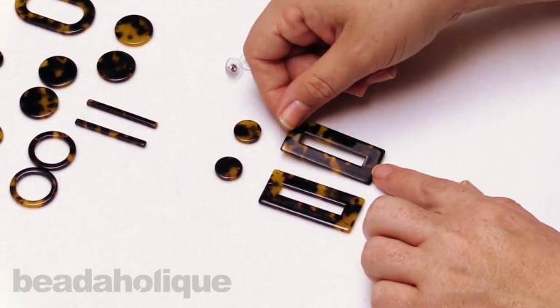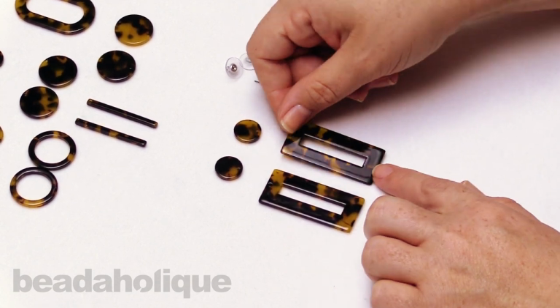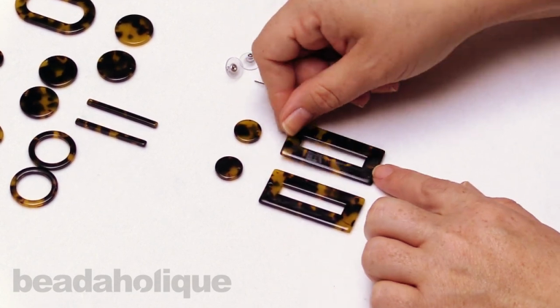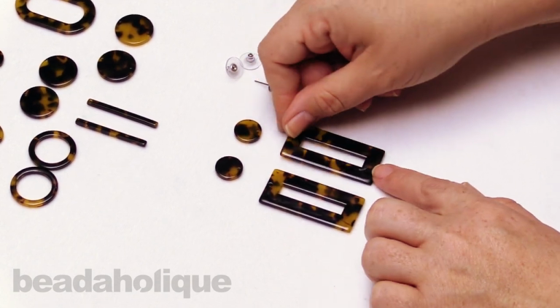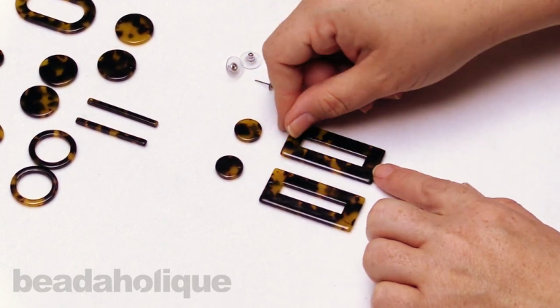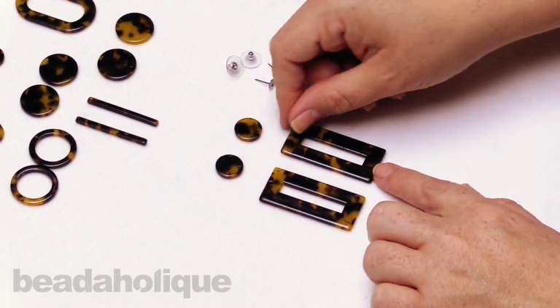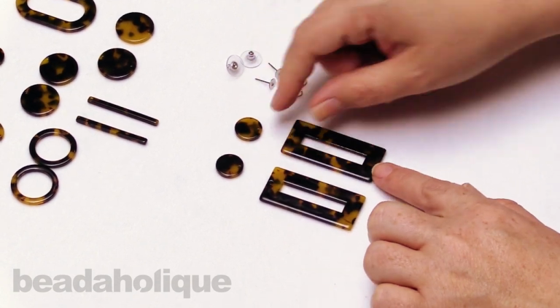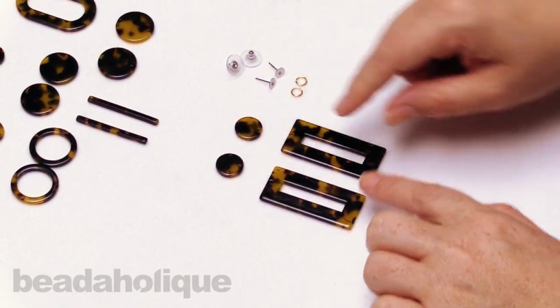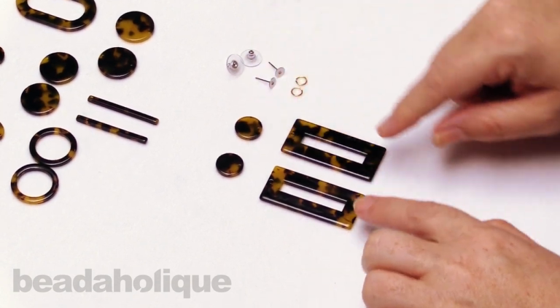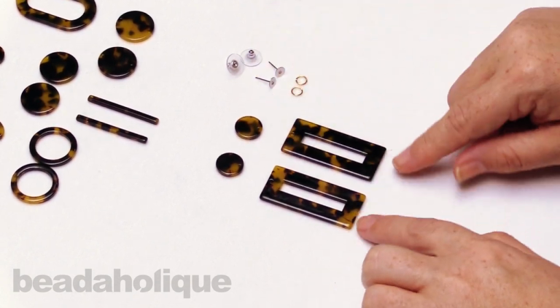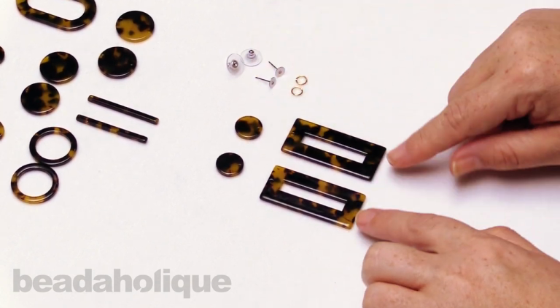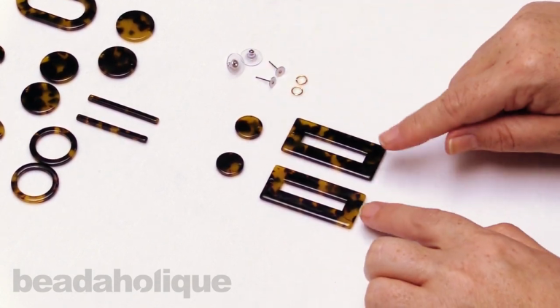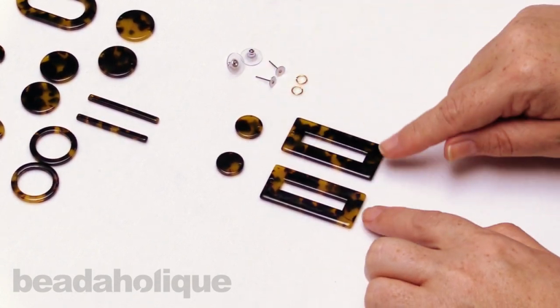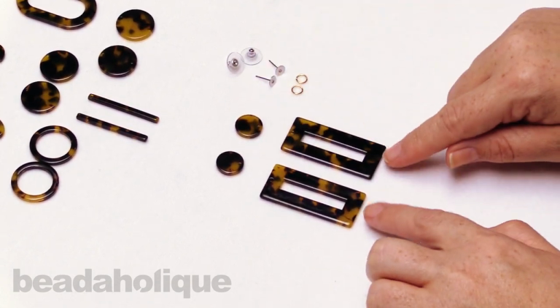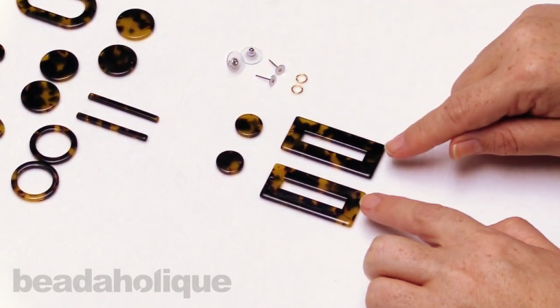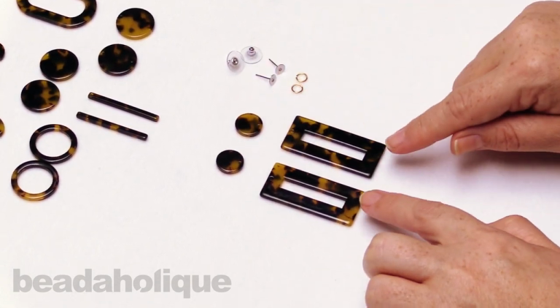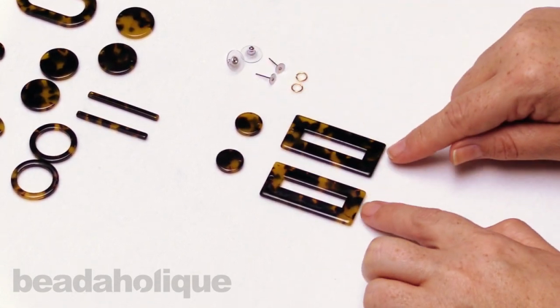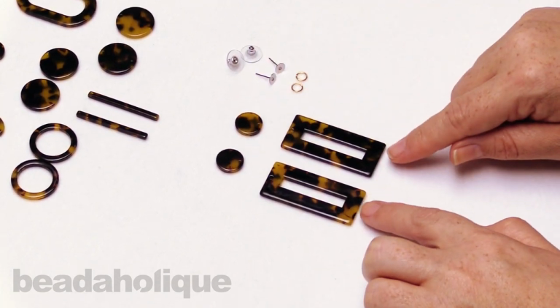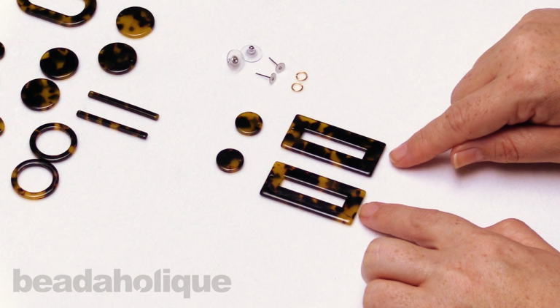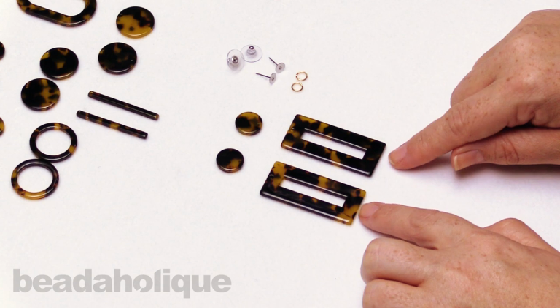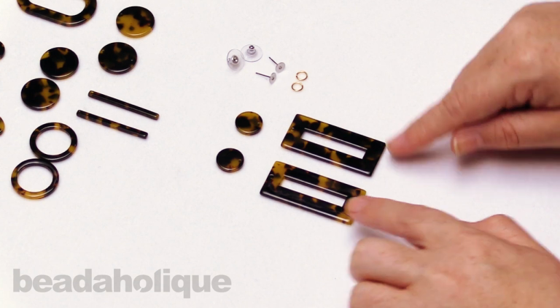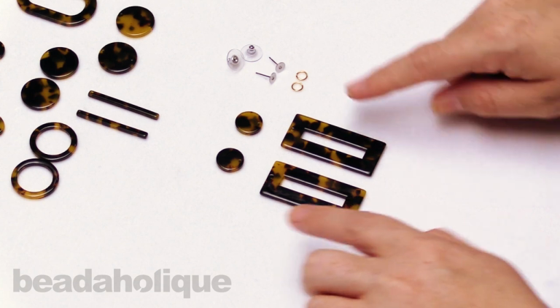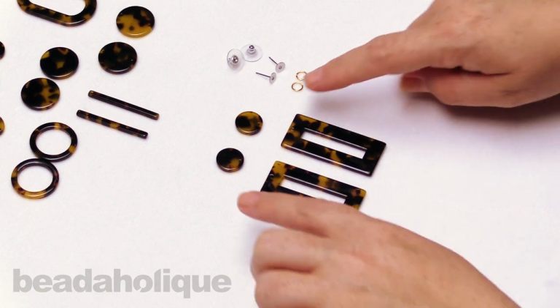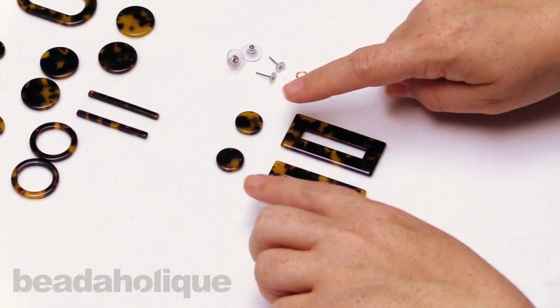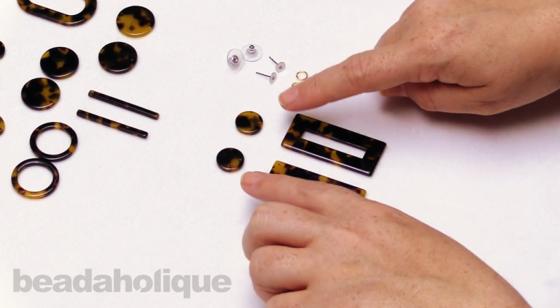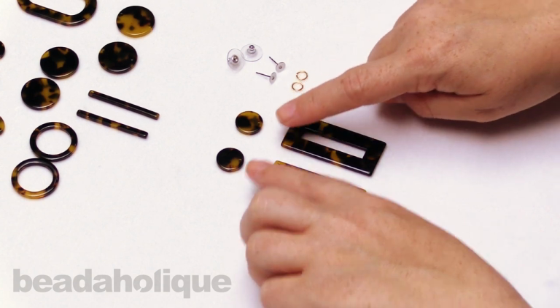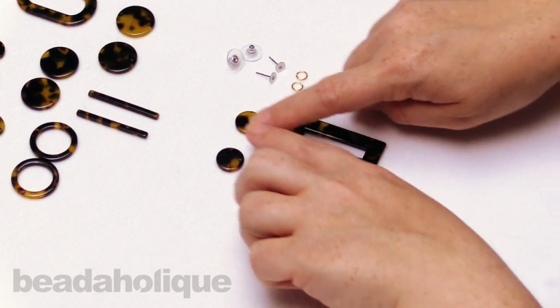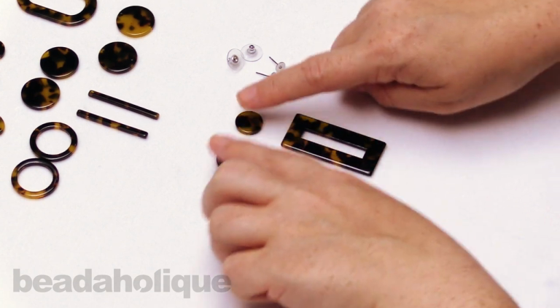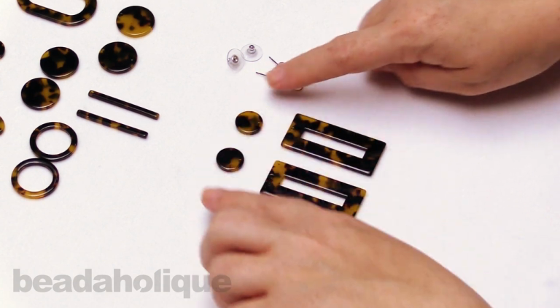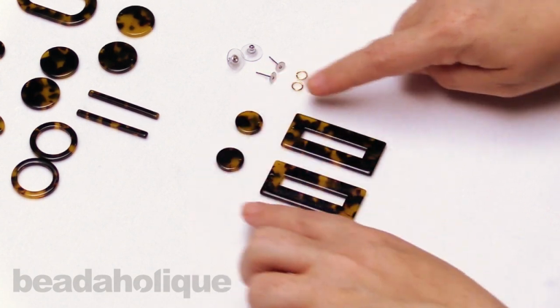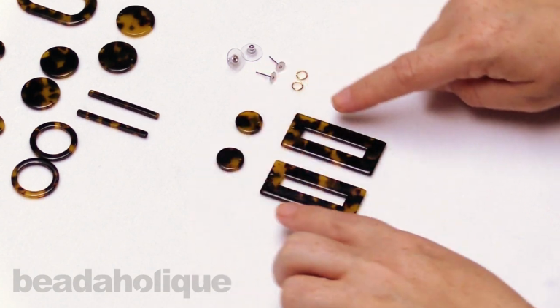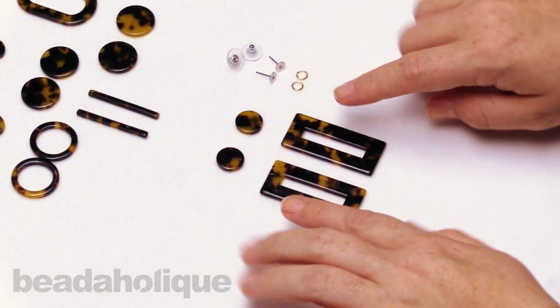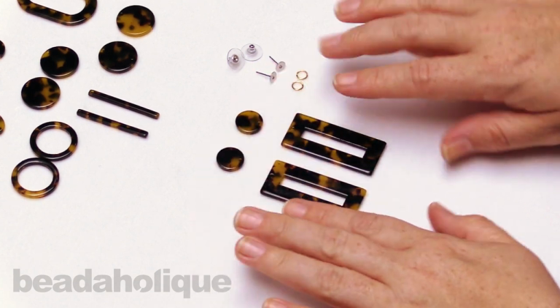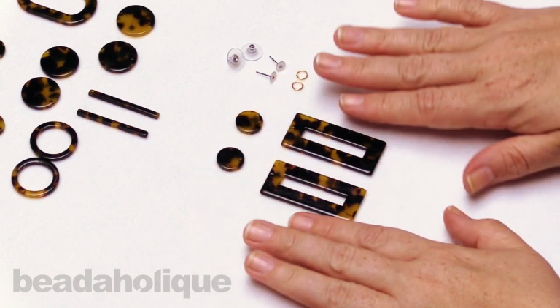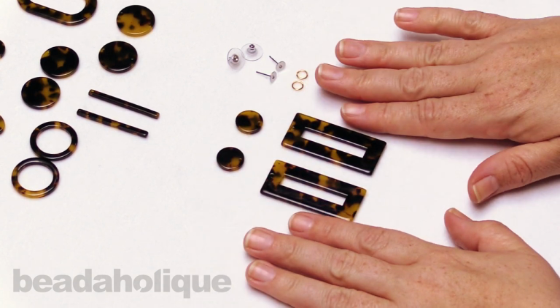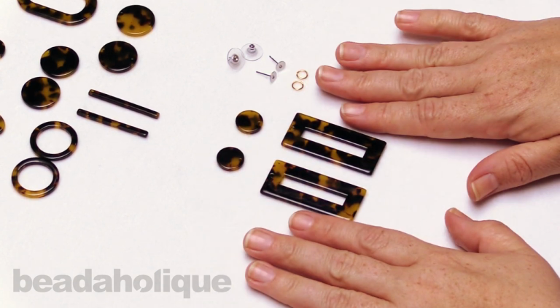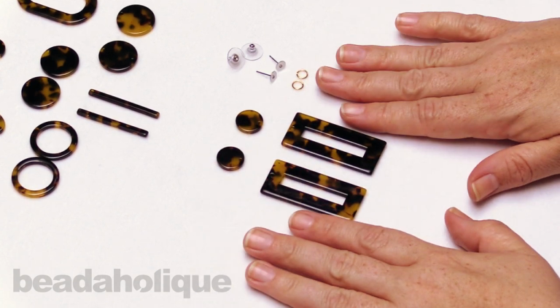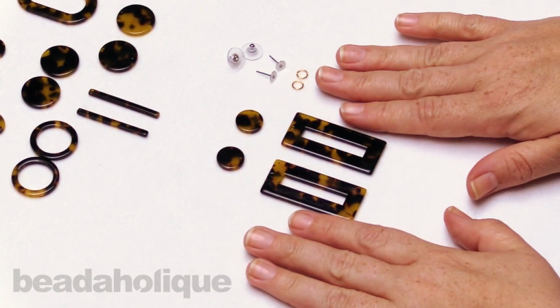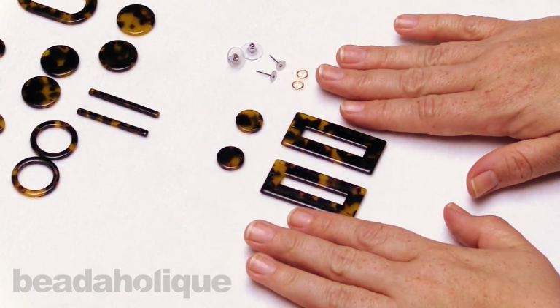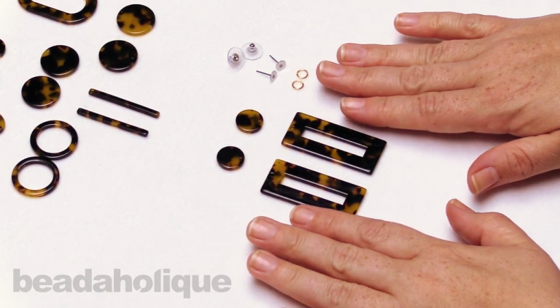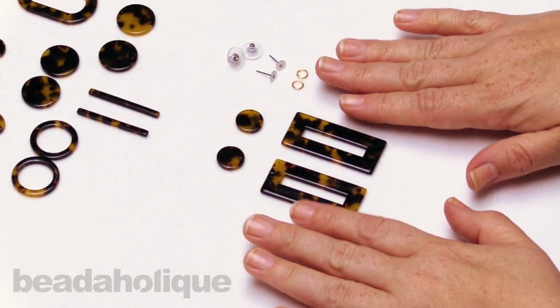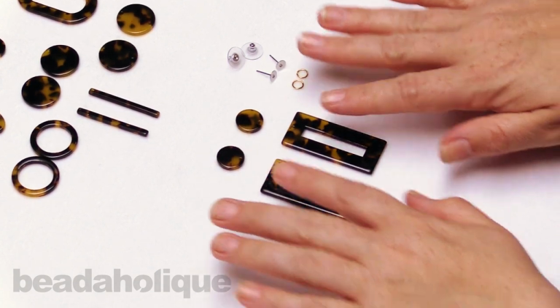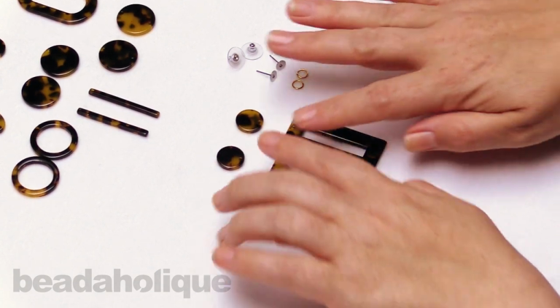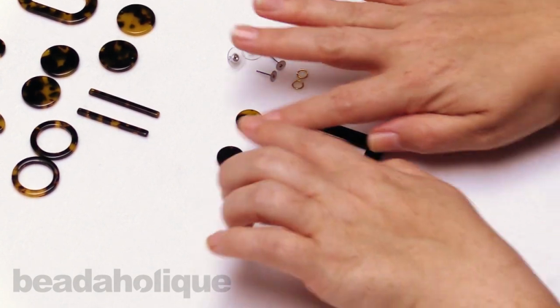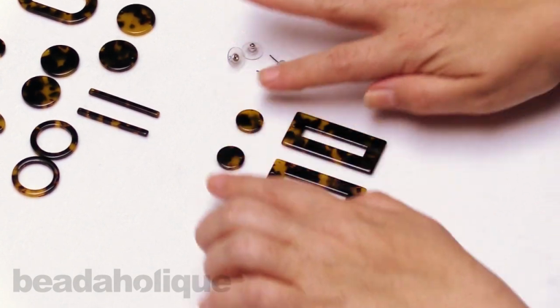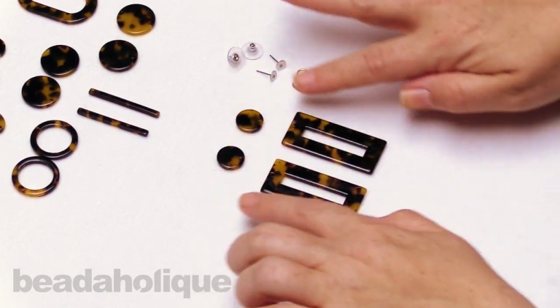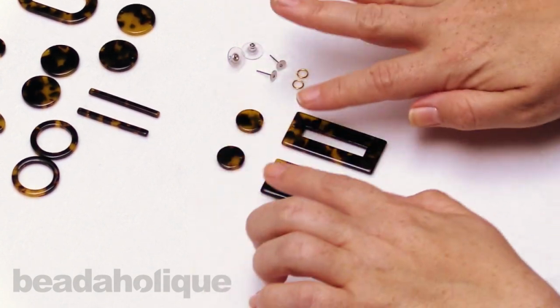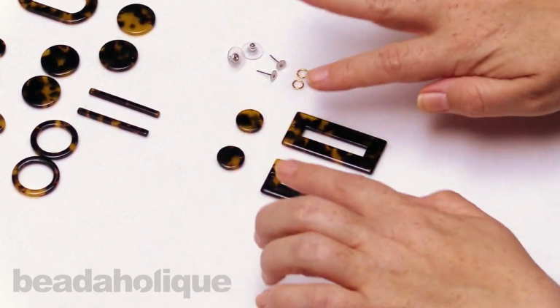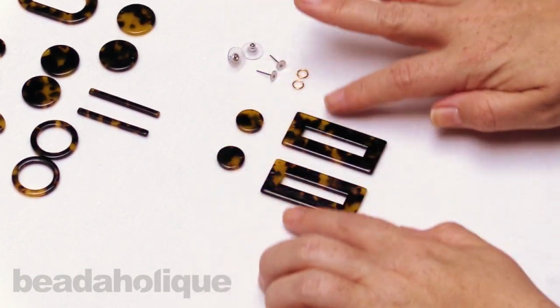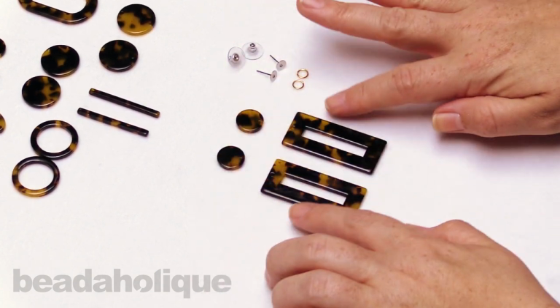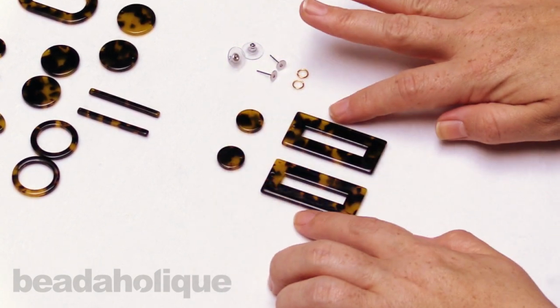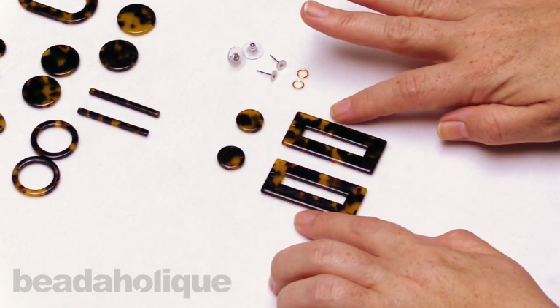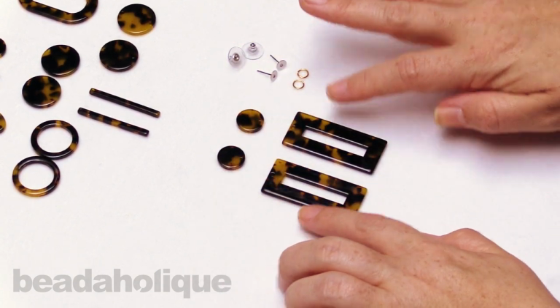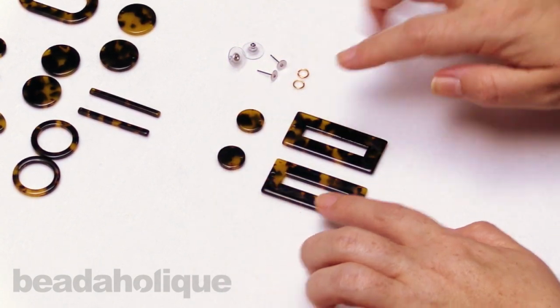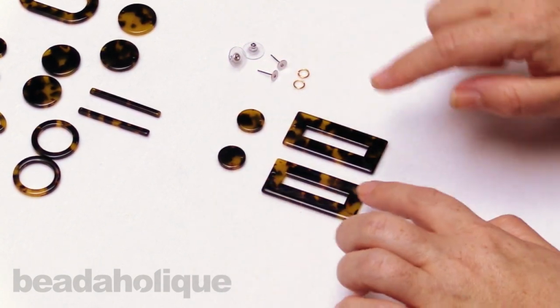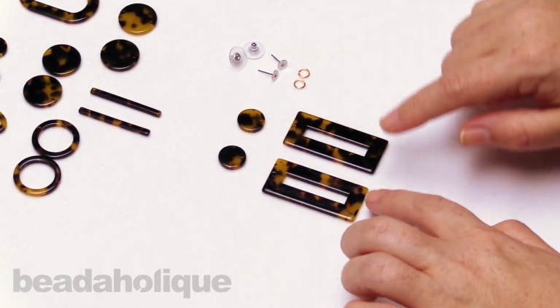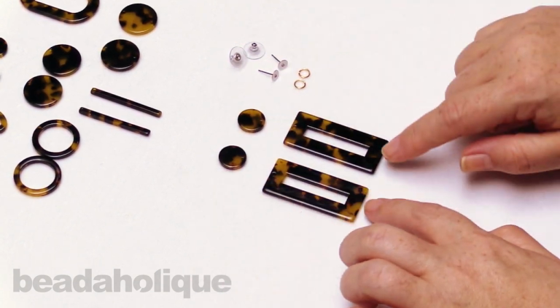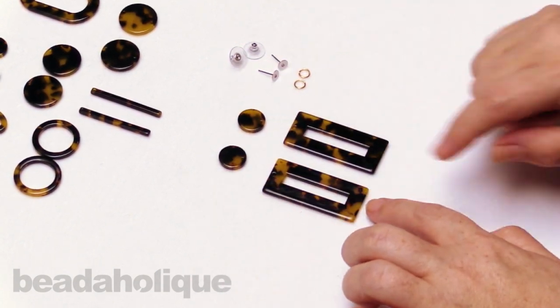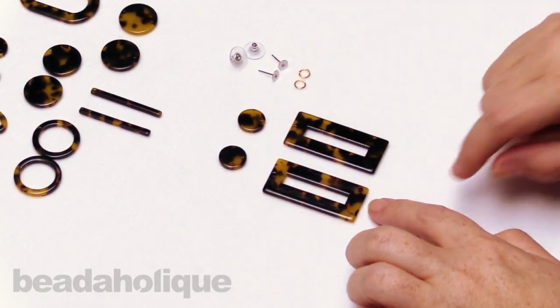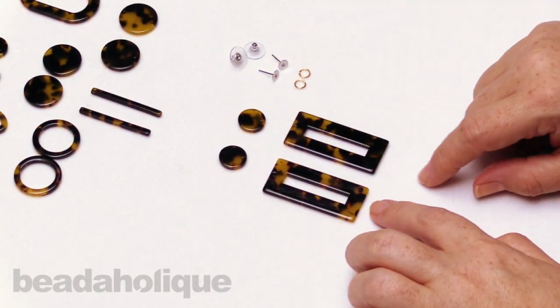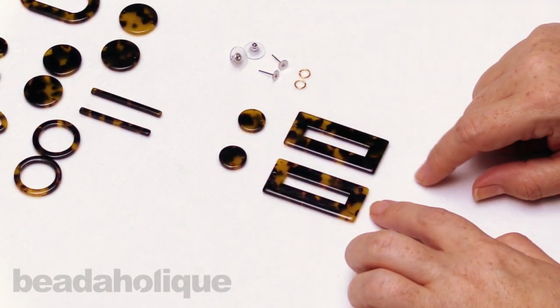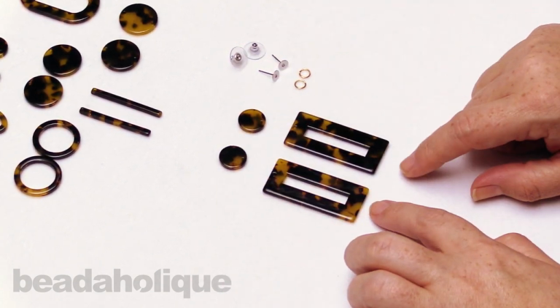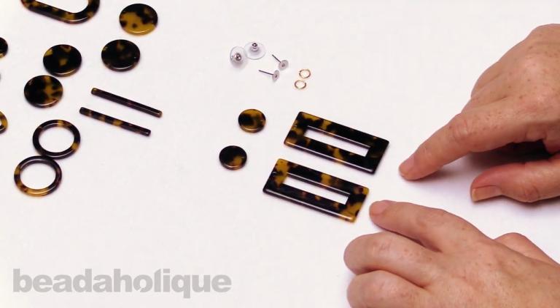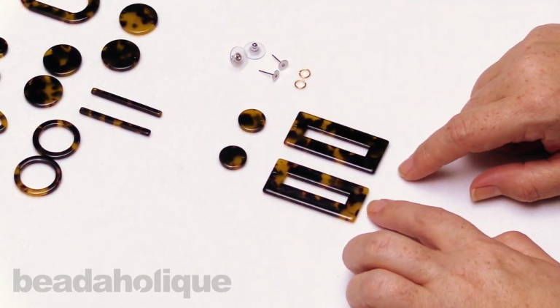What I love about these is they are nice and lightweight. So even though it kind of looks like it's going to be a big statement earring, they're nice and lightweight.